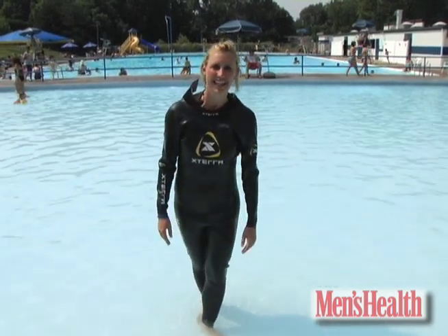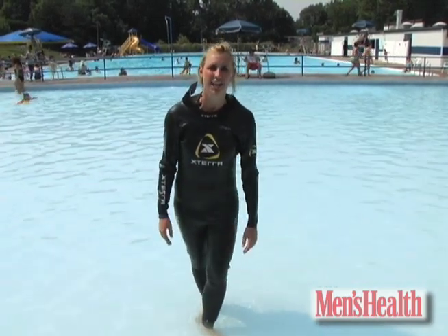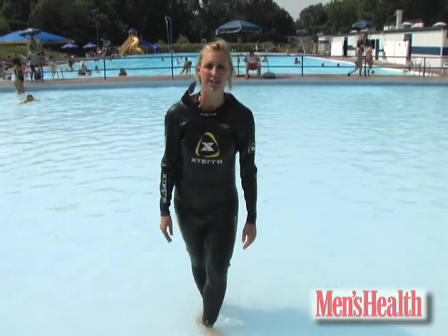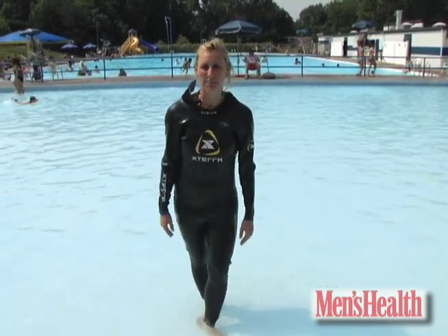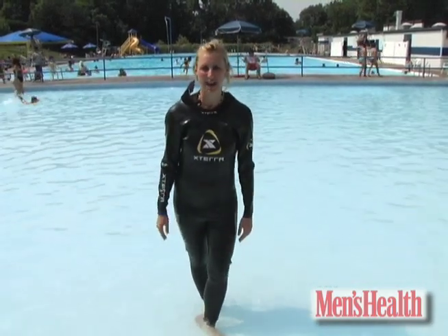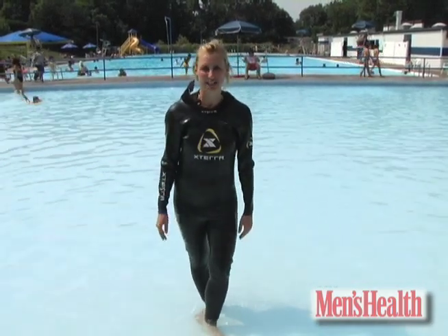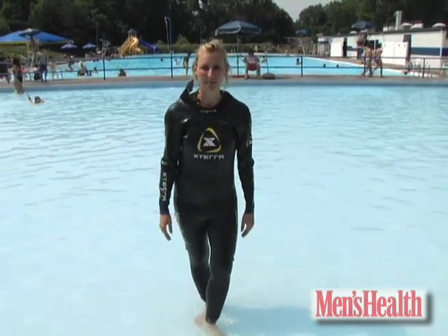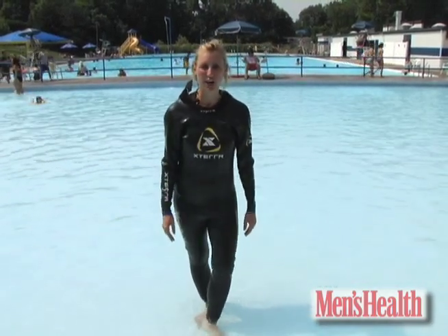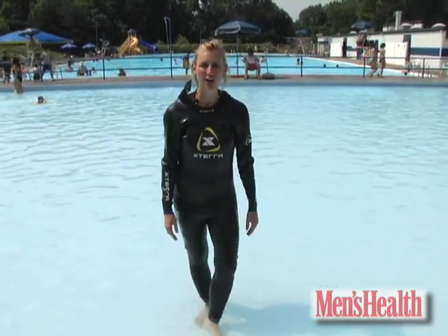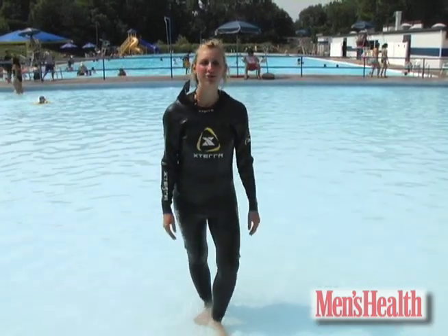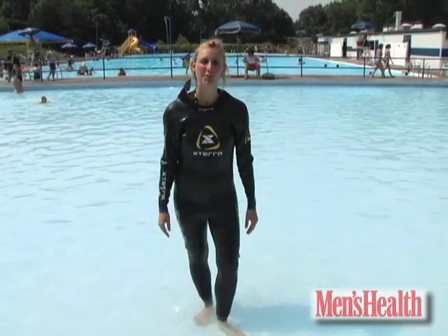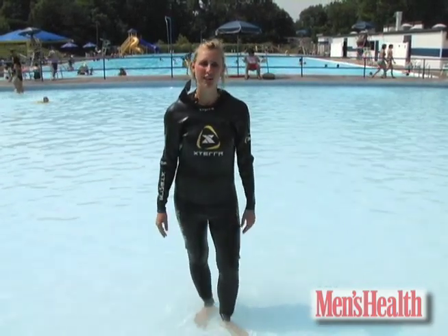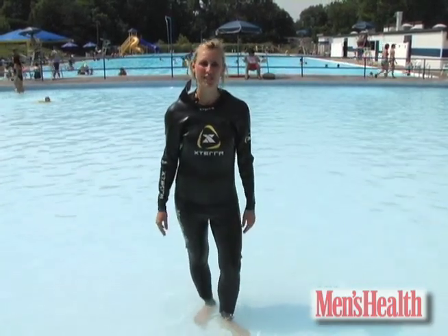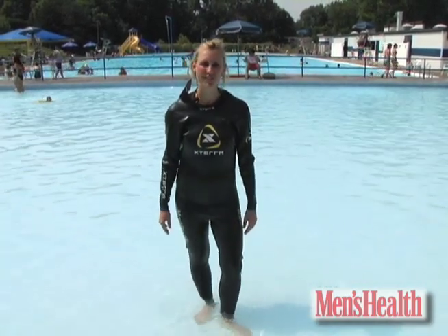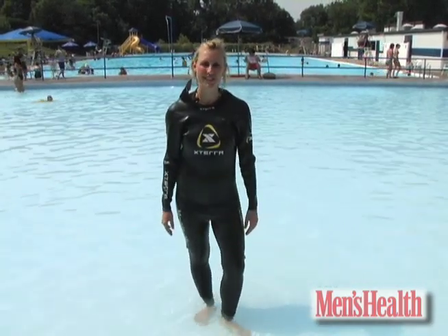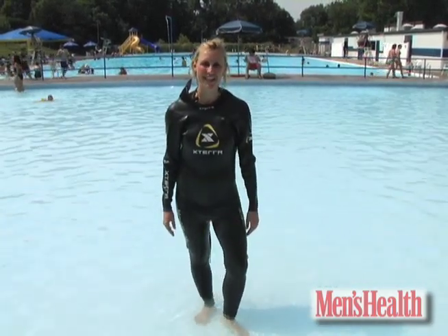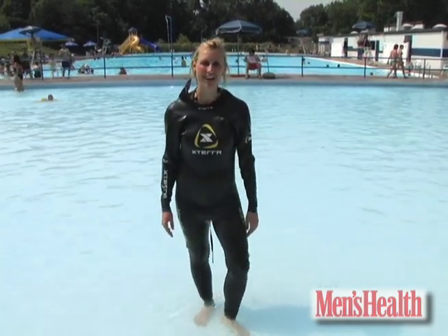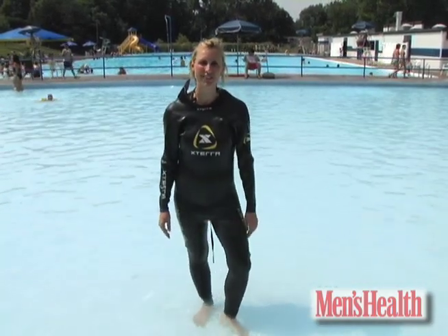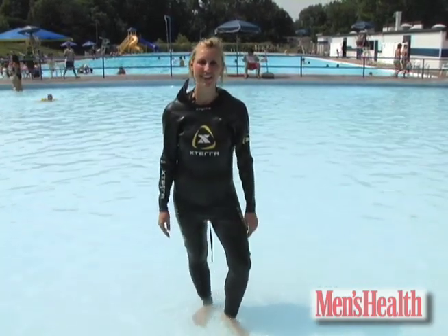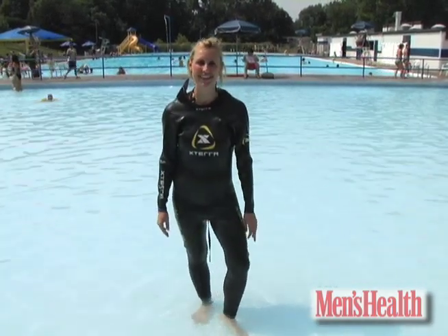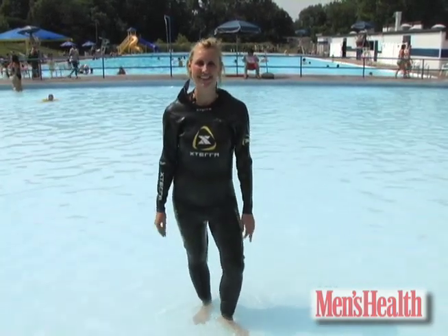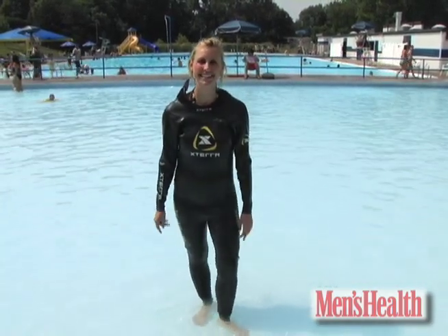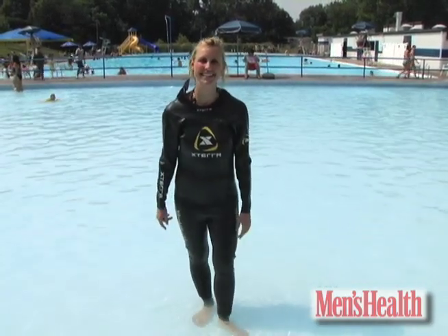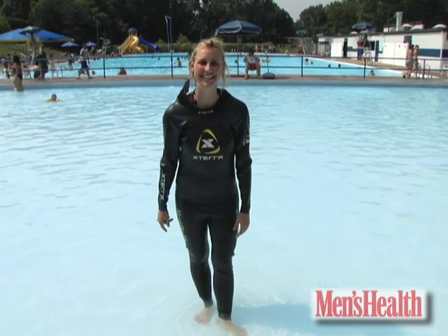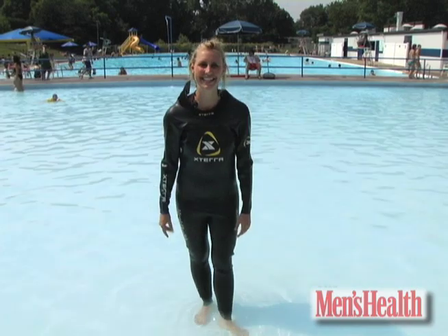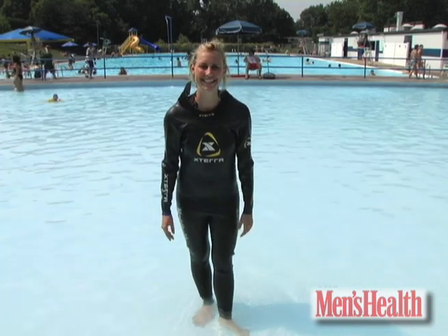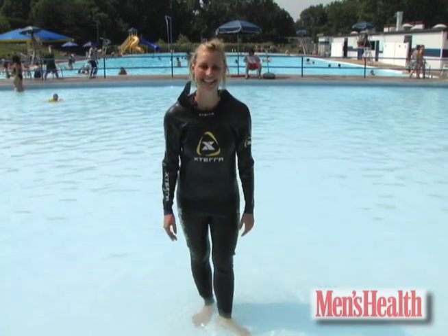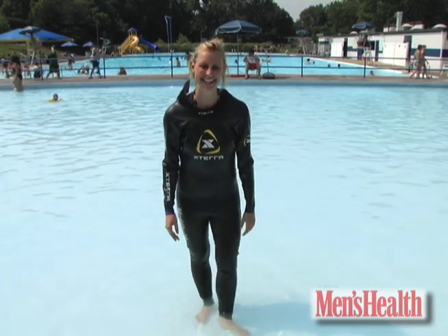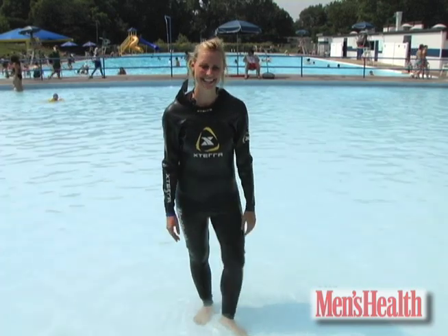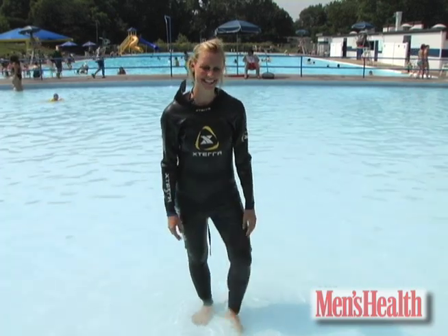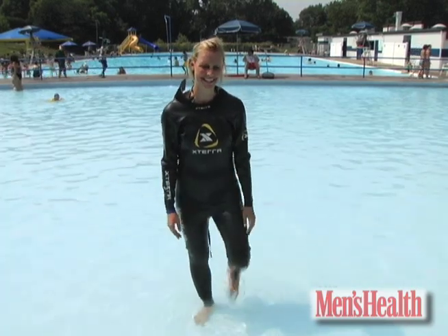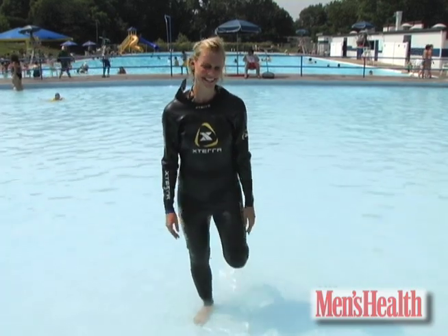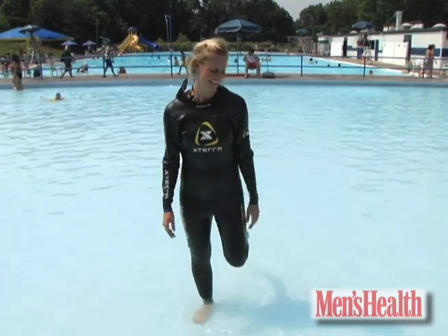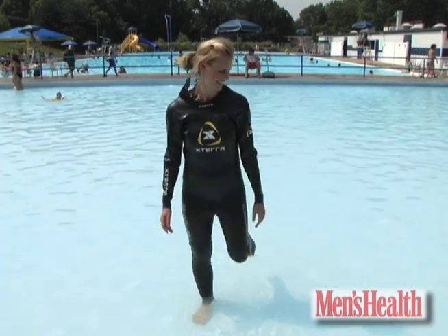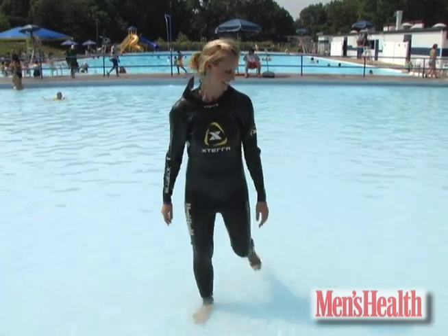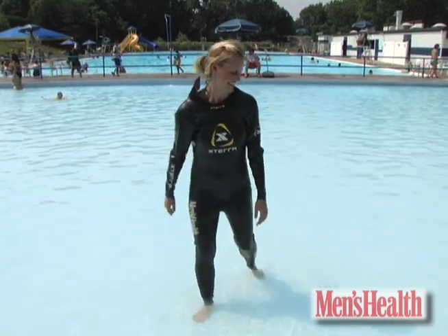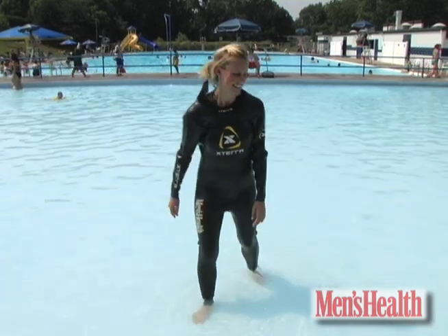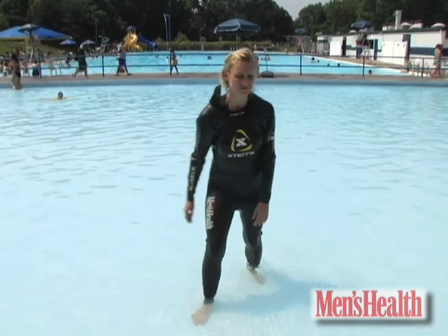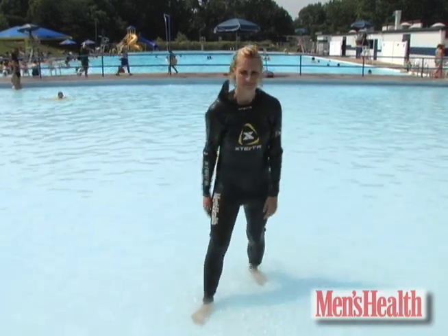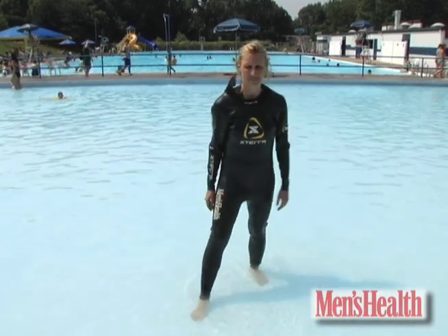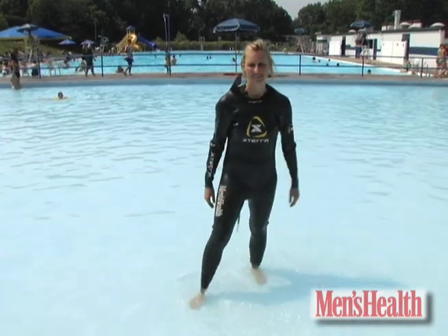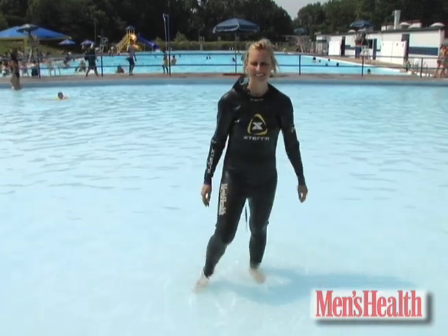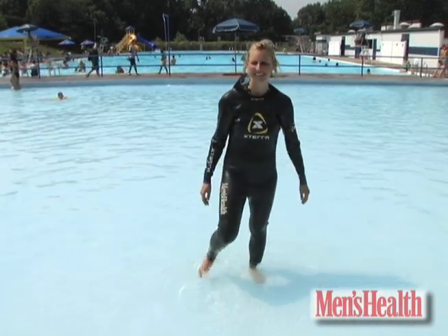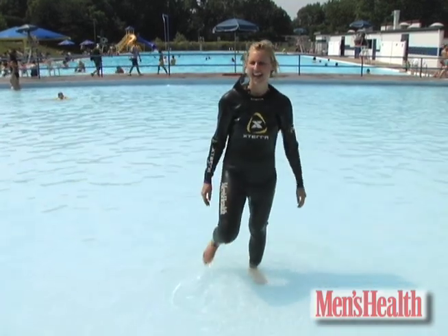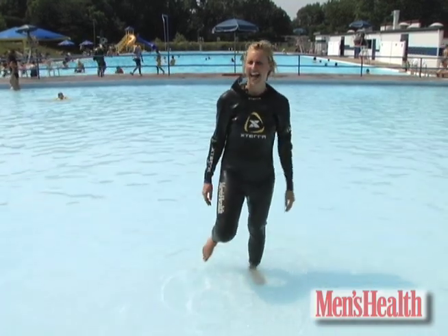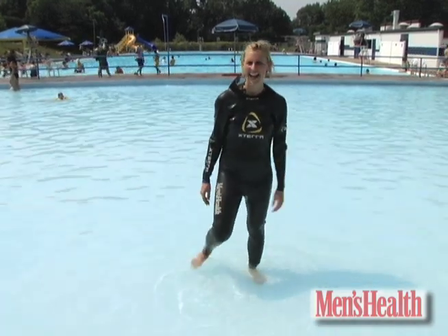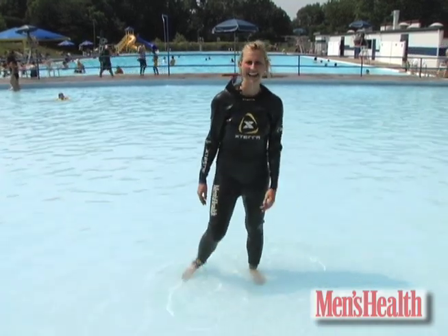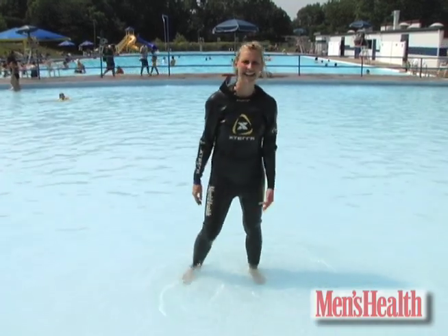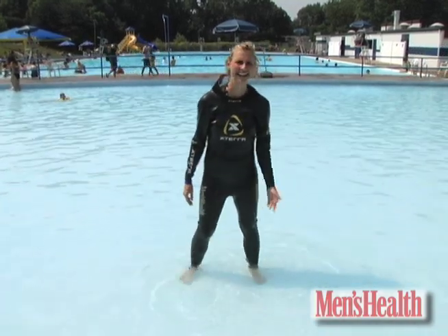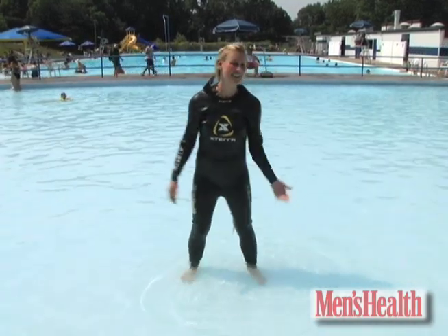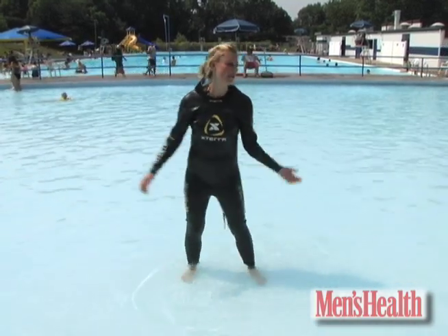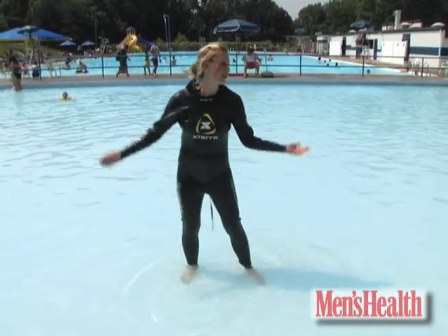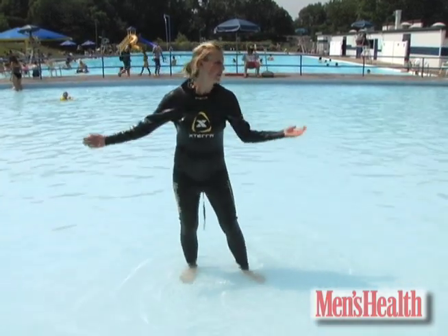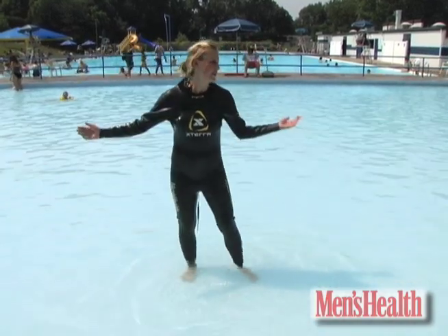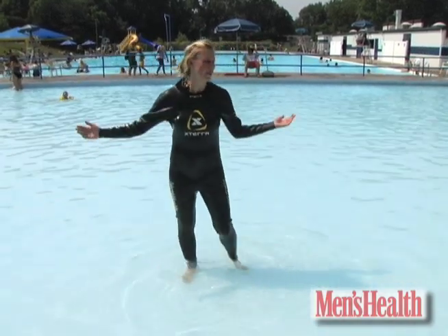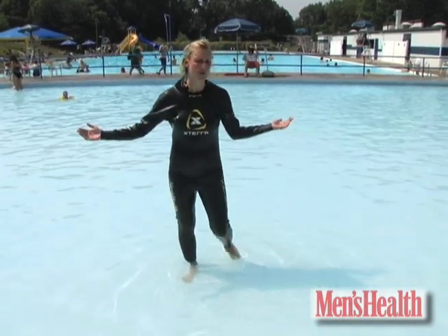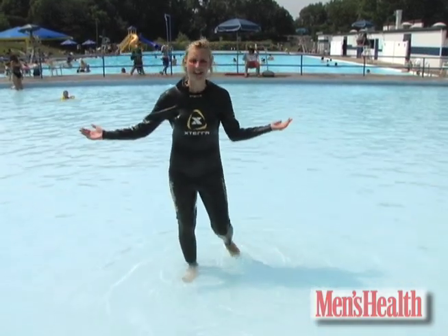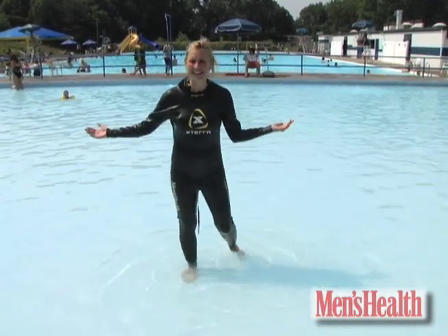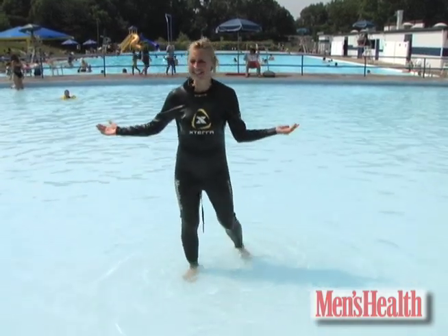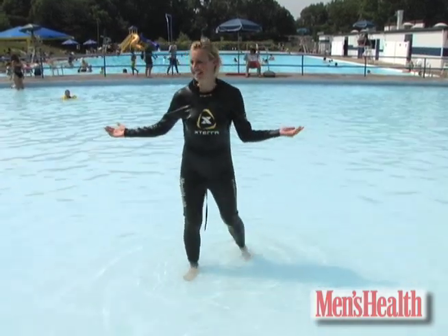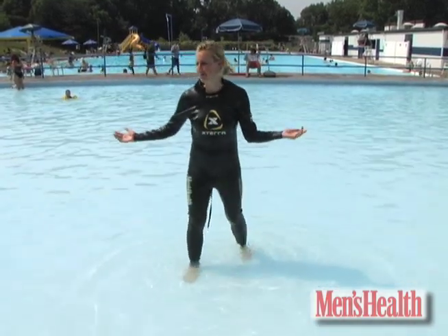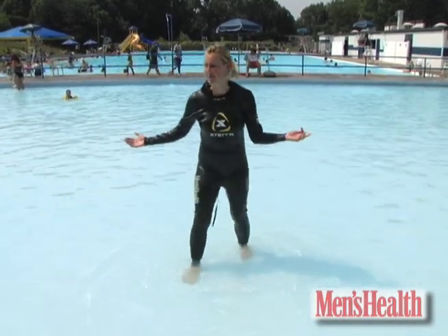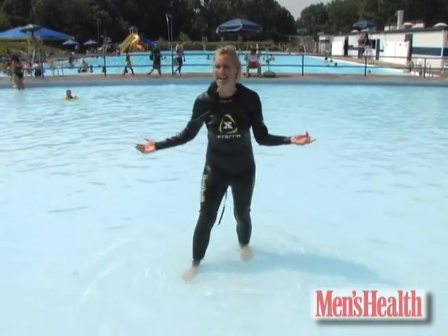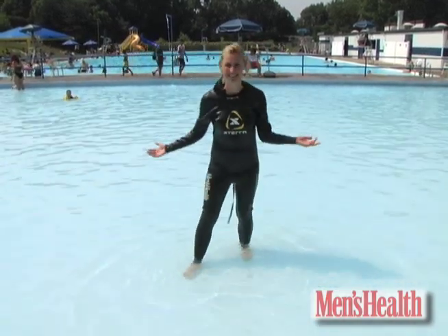Check back tomorrow for more useful stuff in less than 60 seconds. All right, where's the deep end?